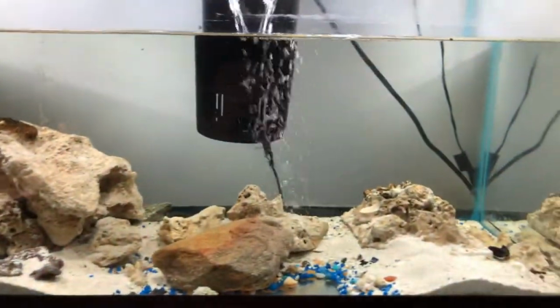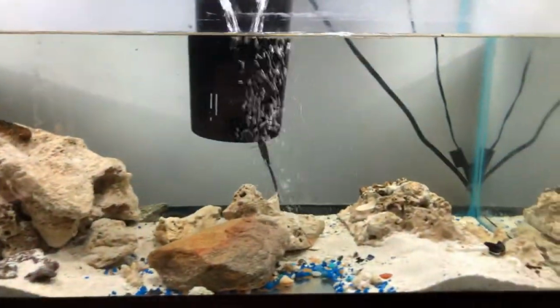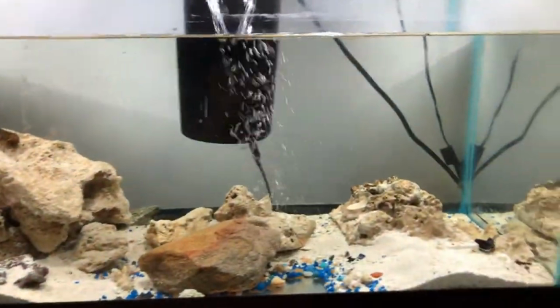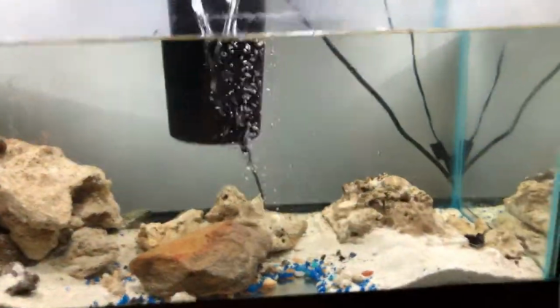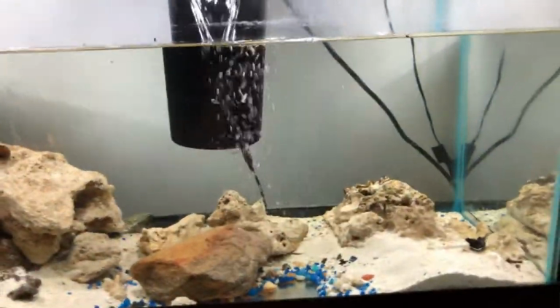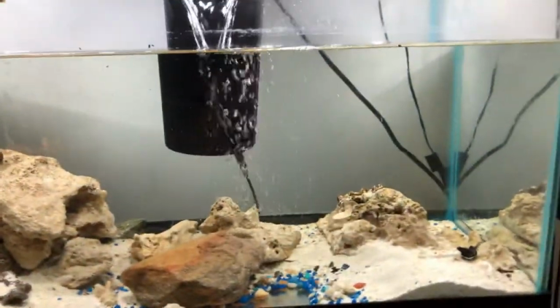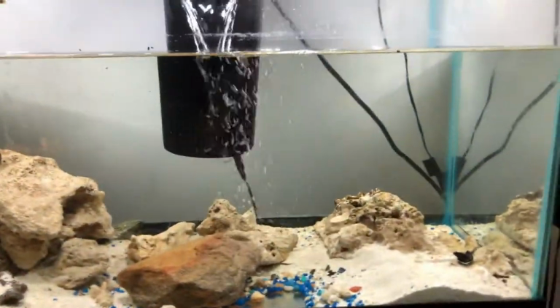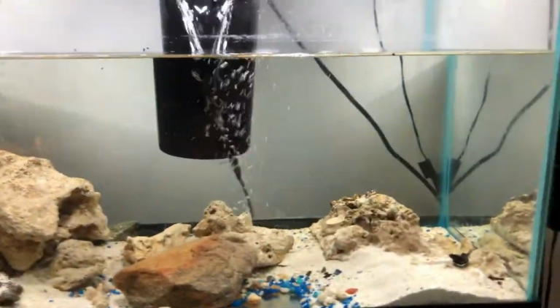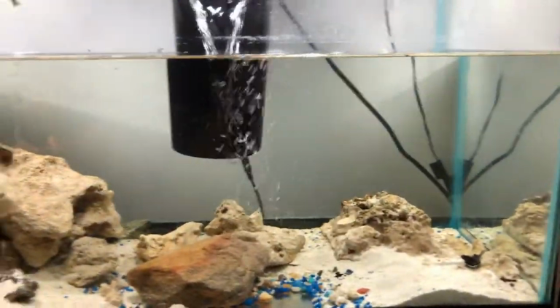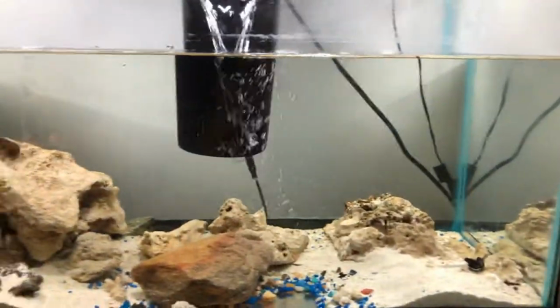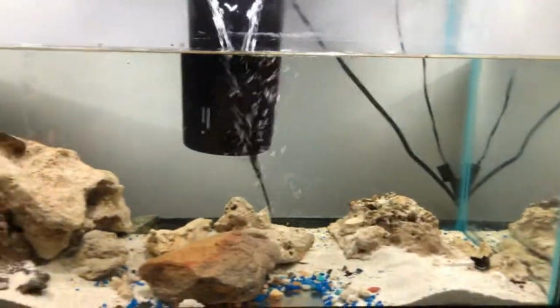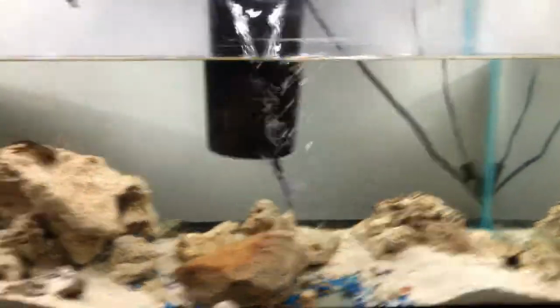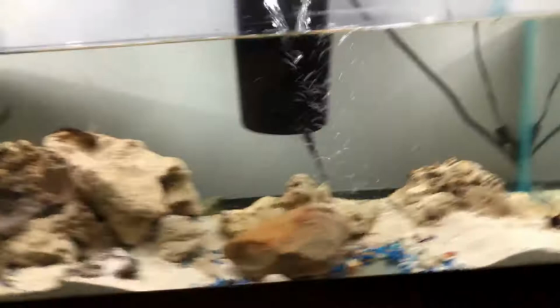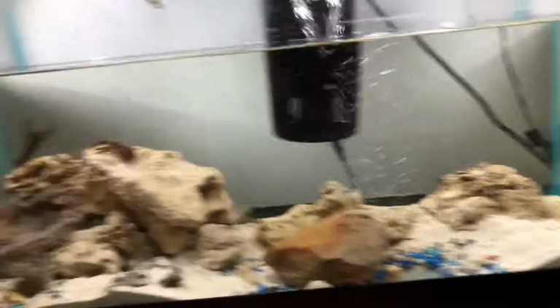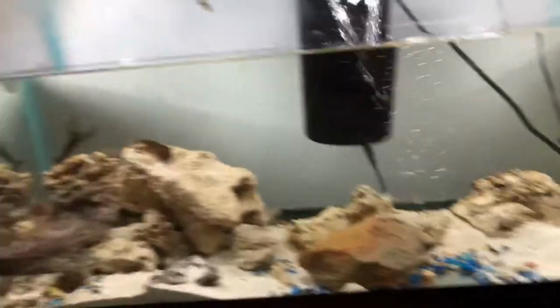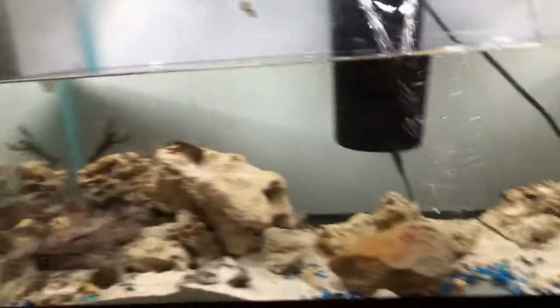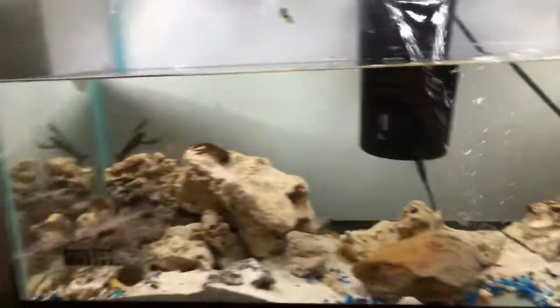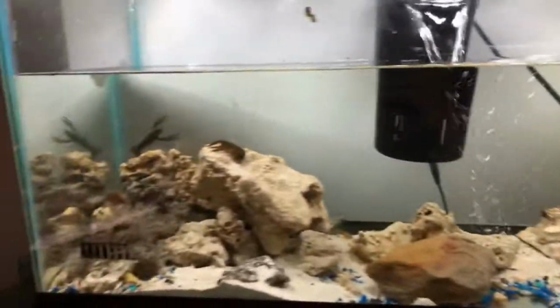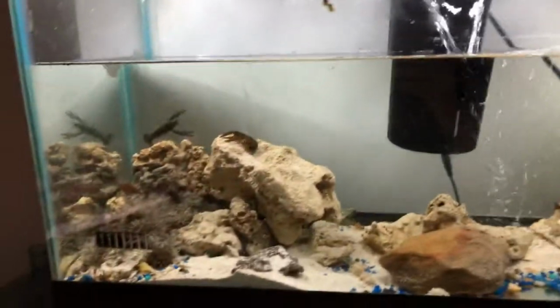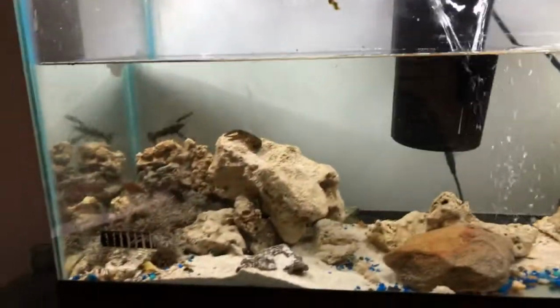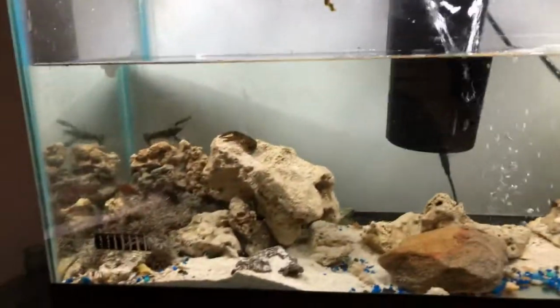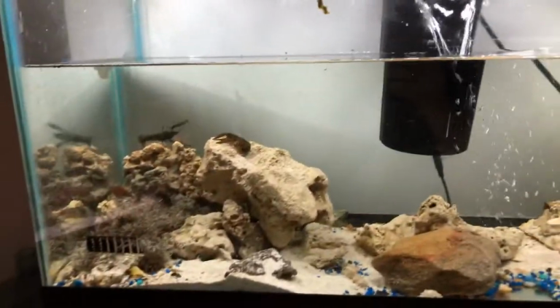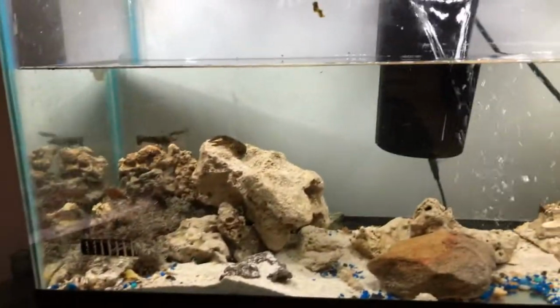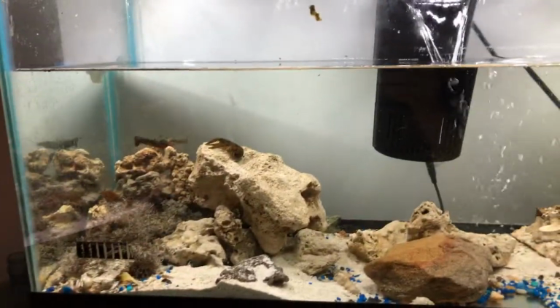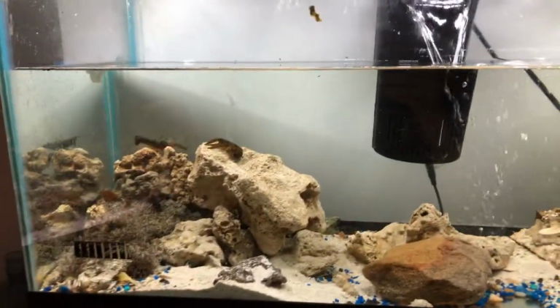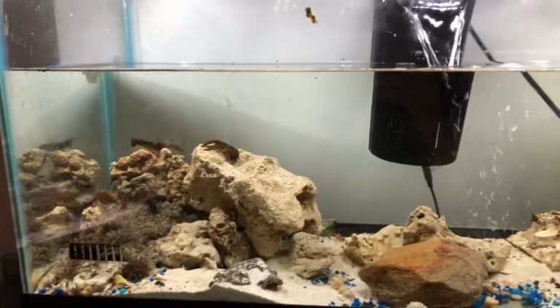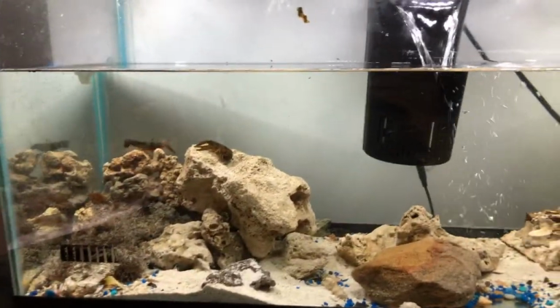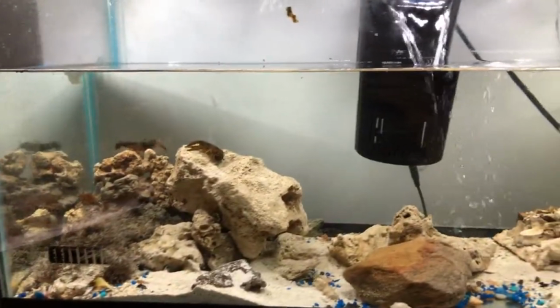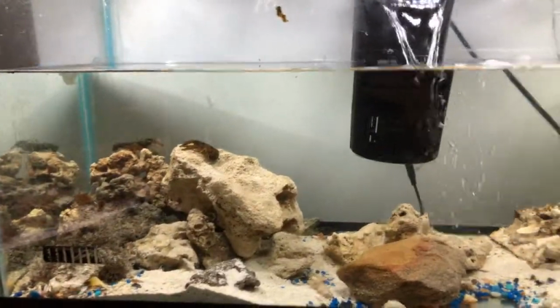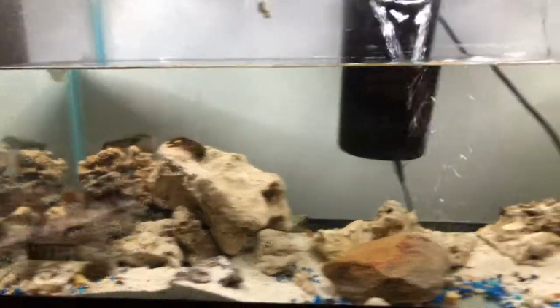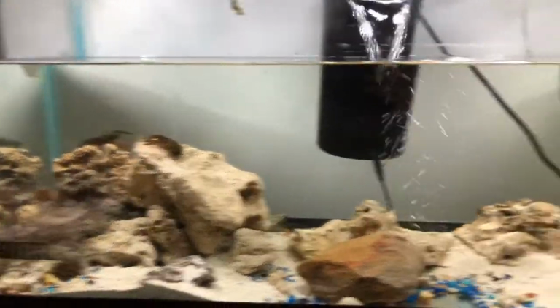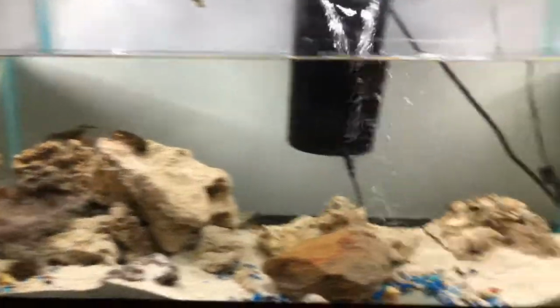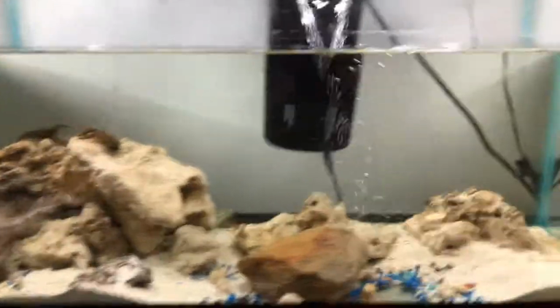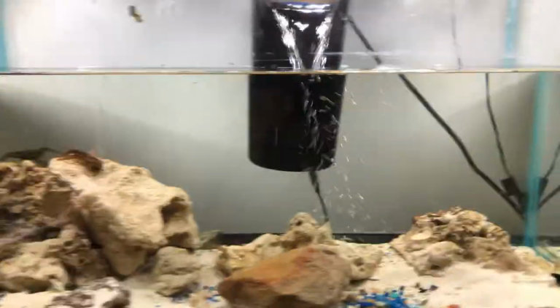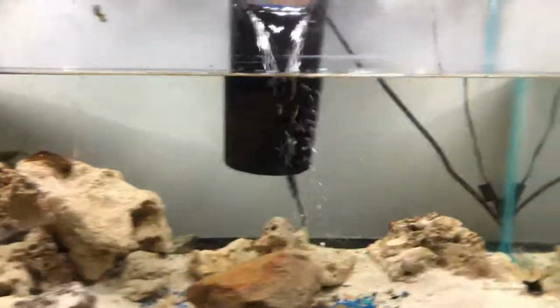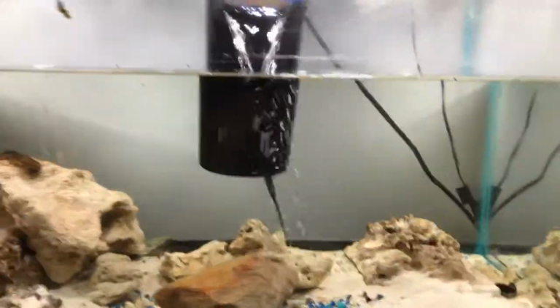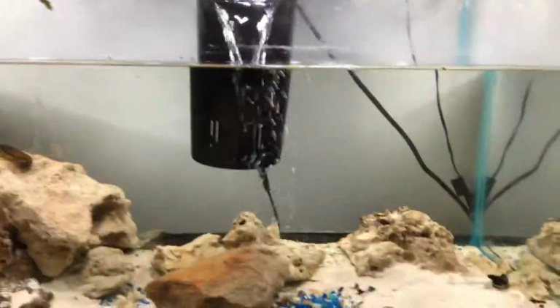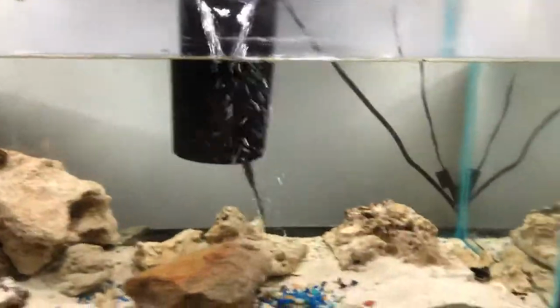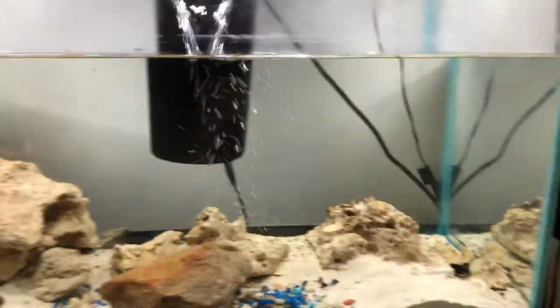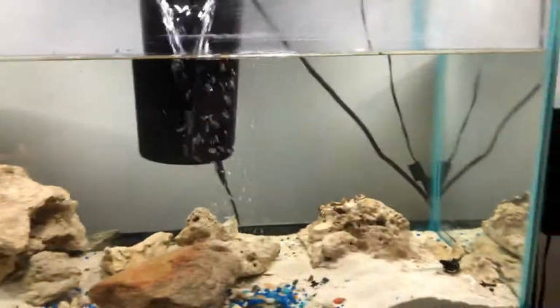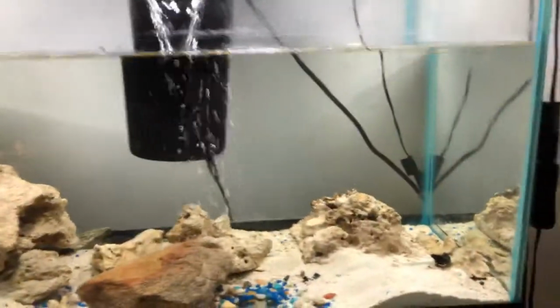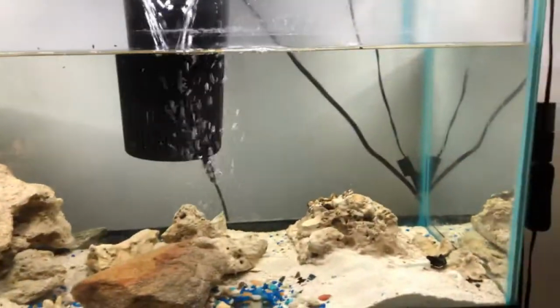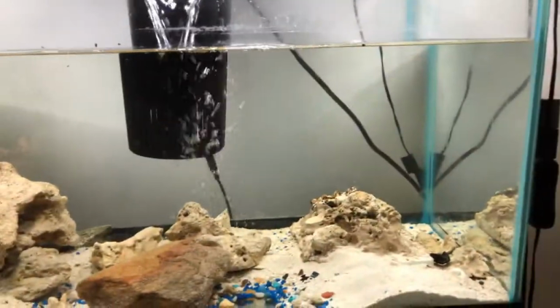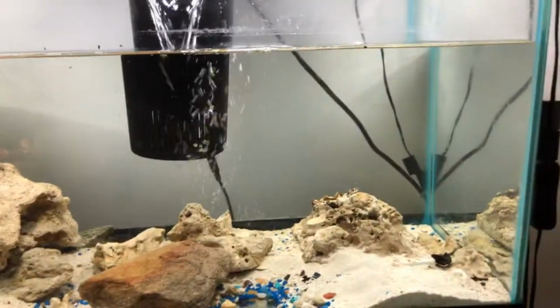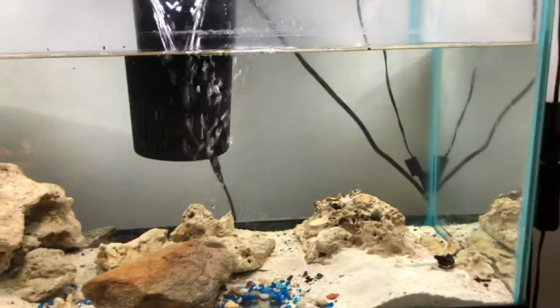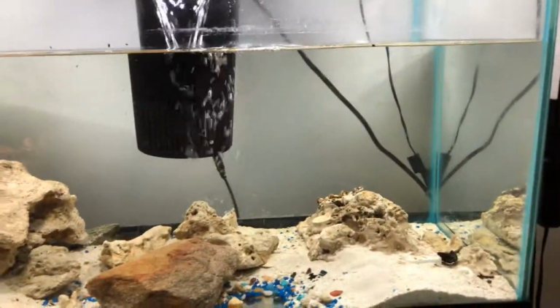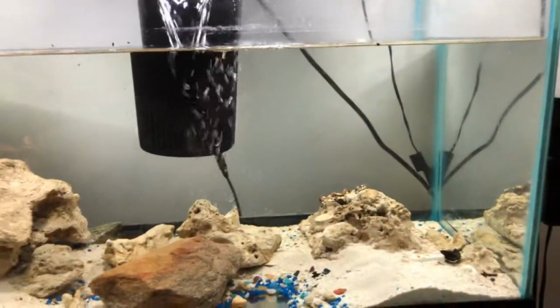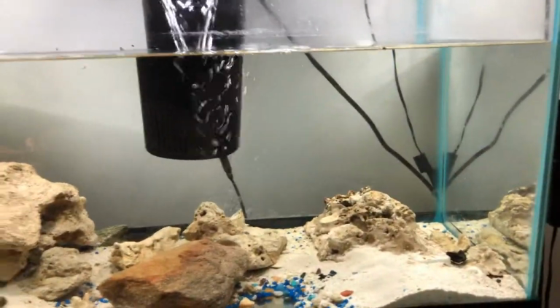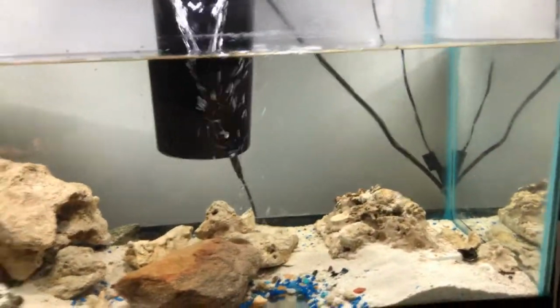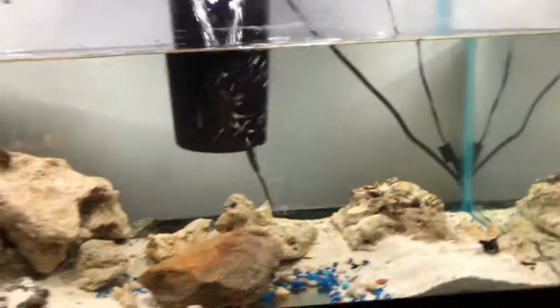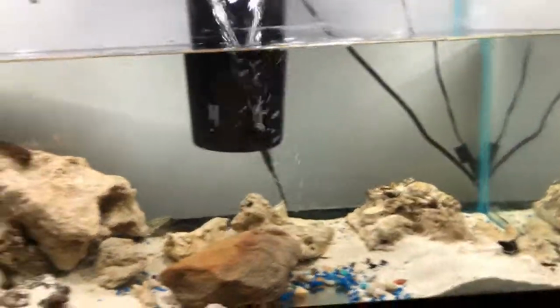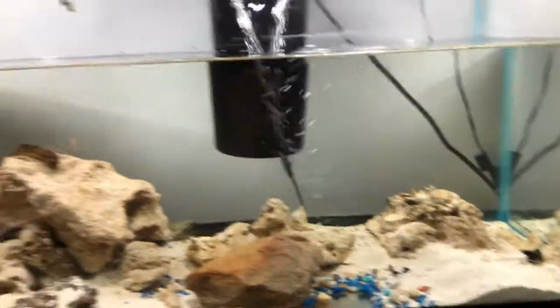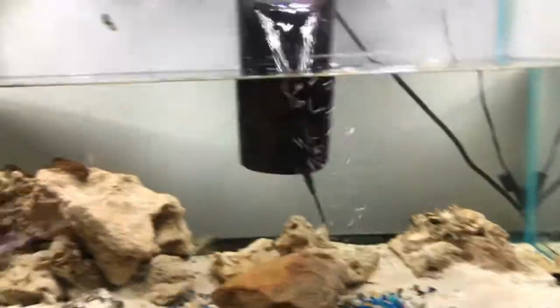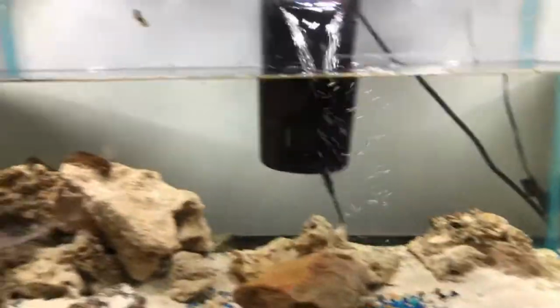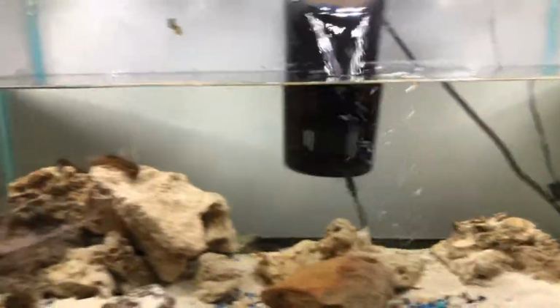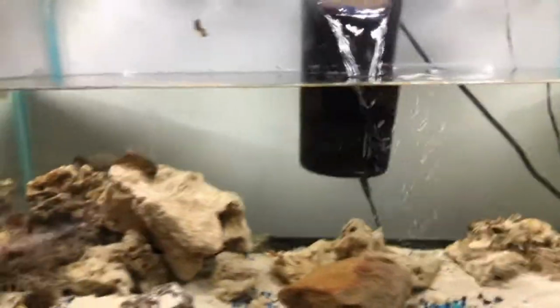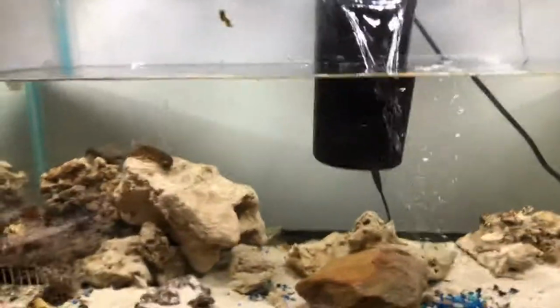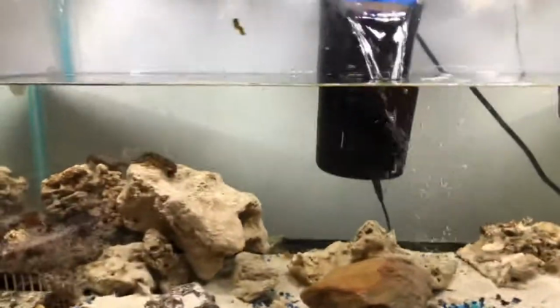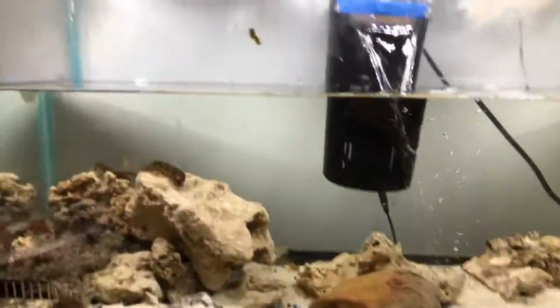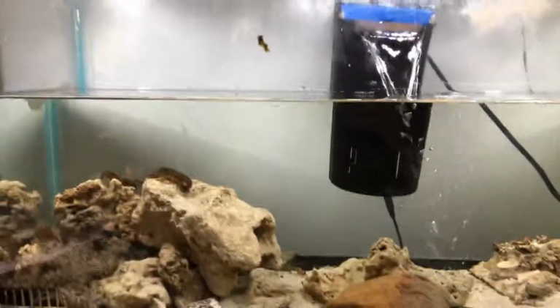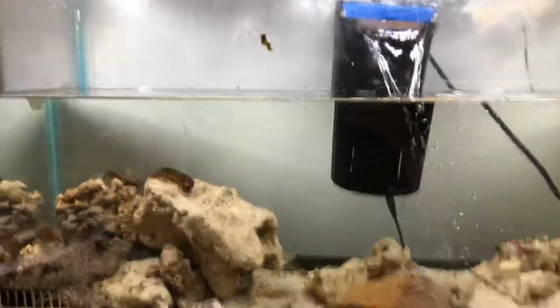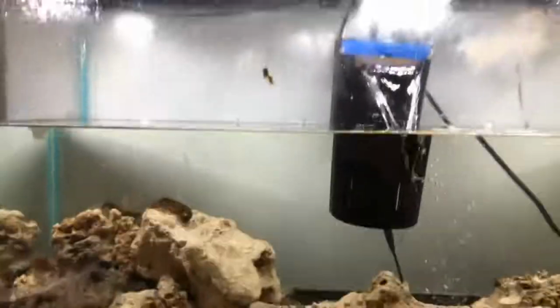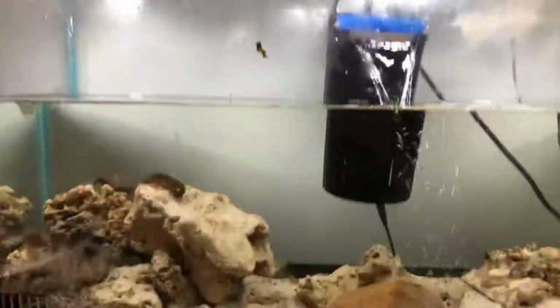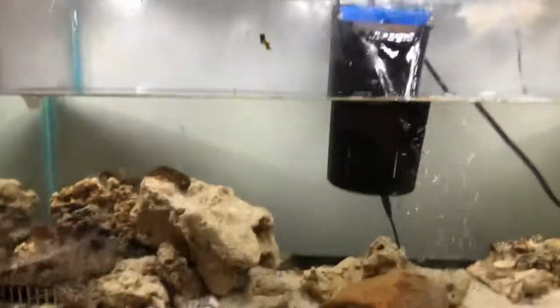Like, comment, subscribe, guys. Let me know what you think on this new brackish tank with the crayfish added to them, and I'm out.